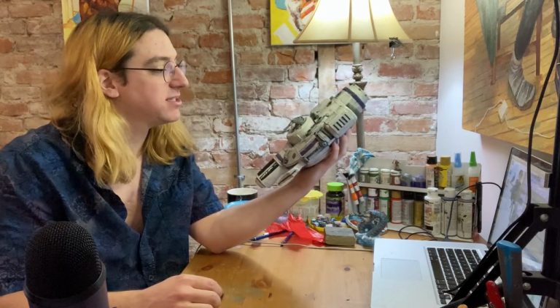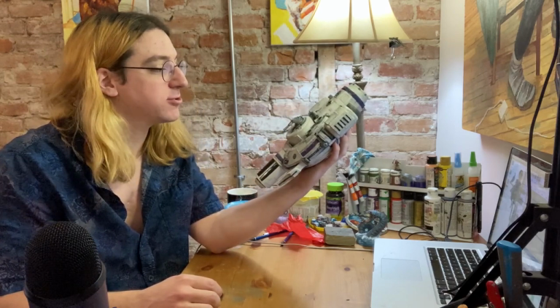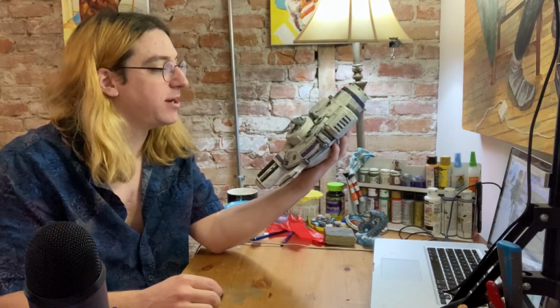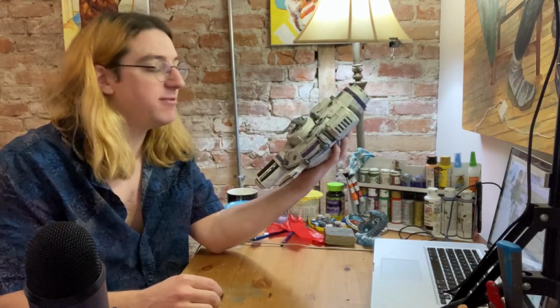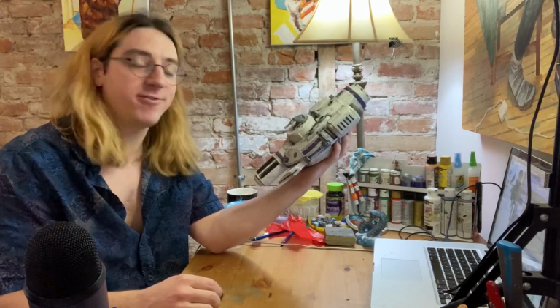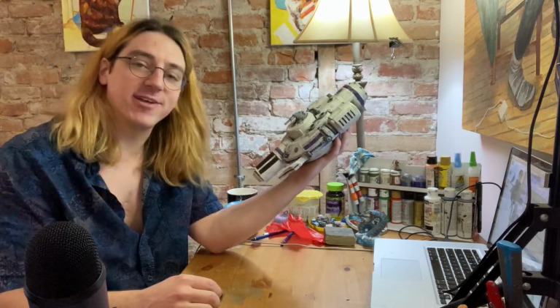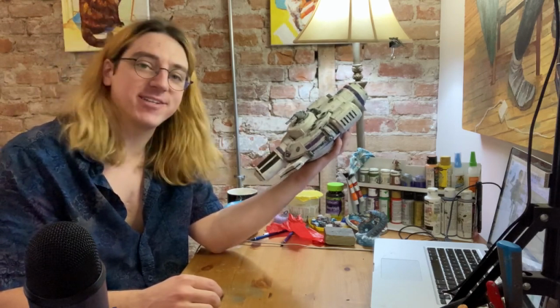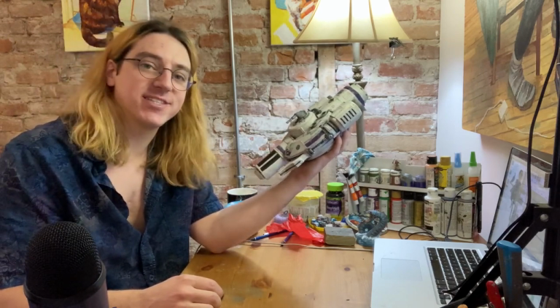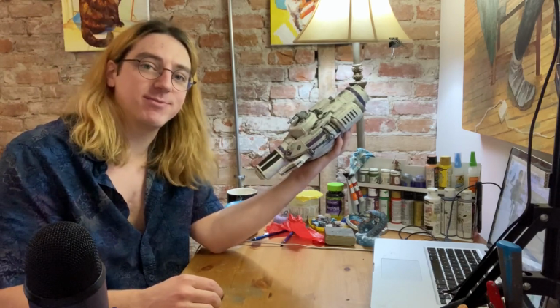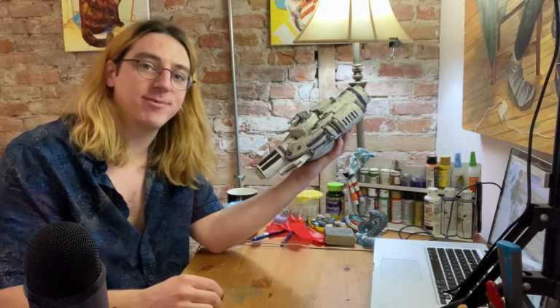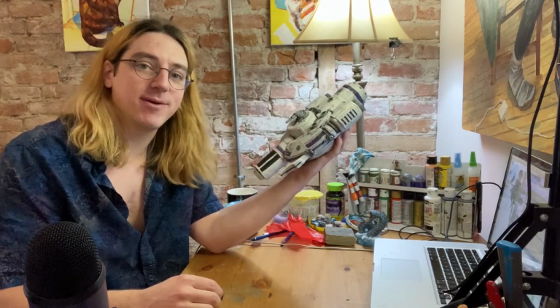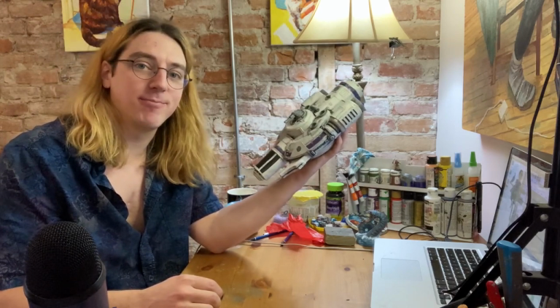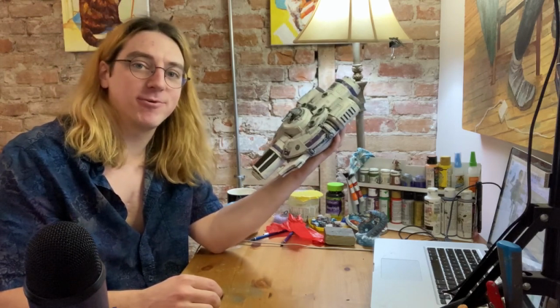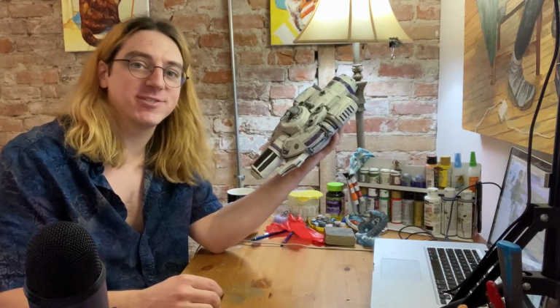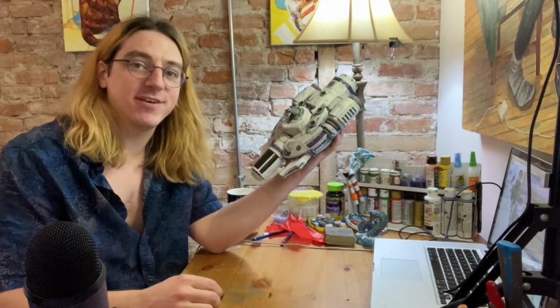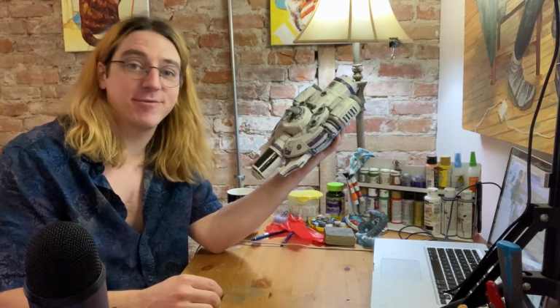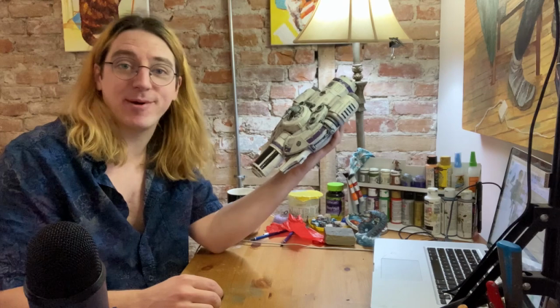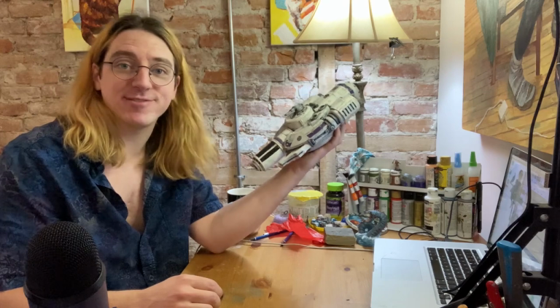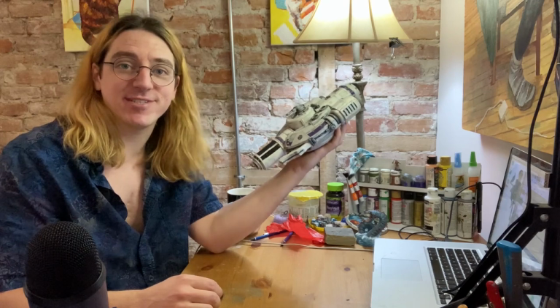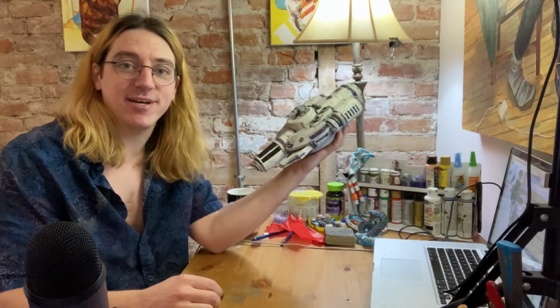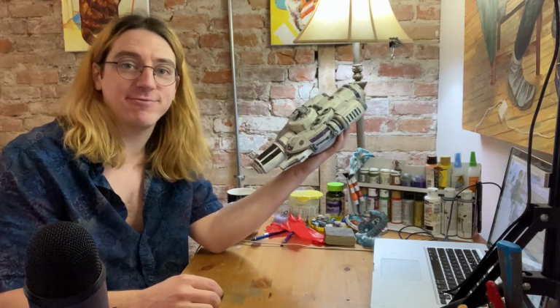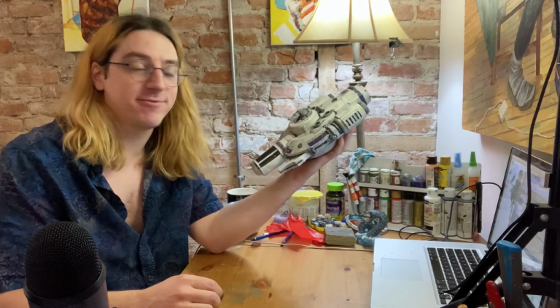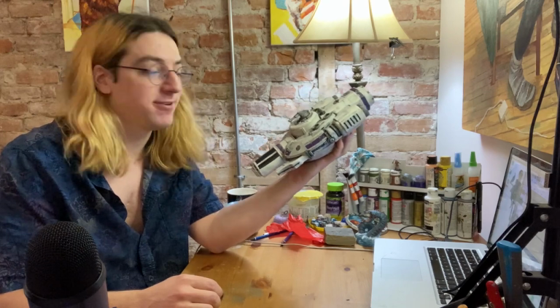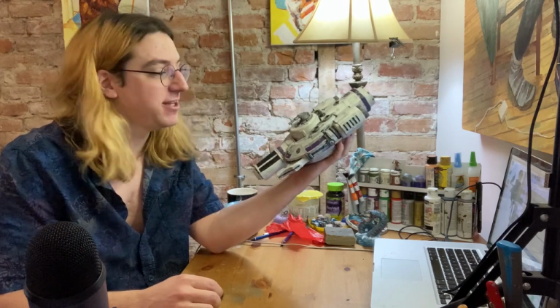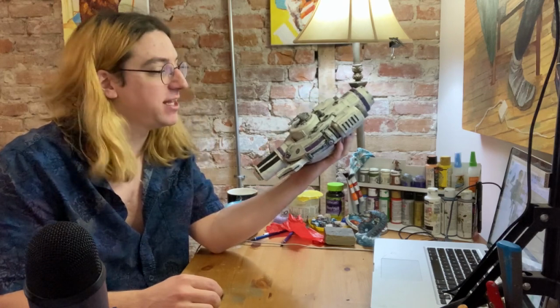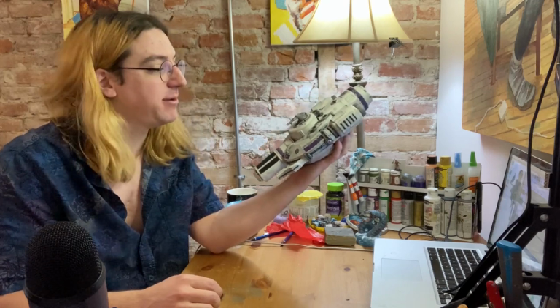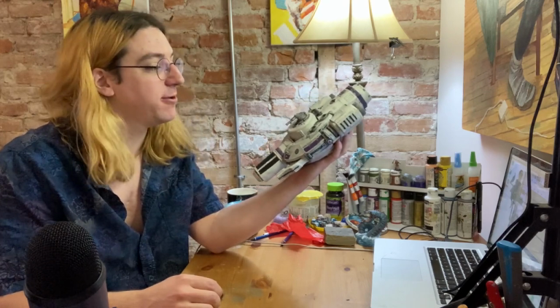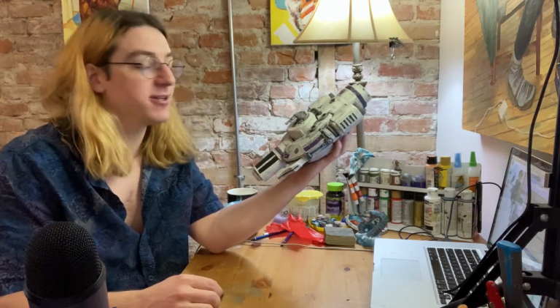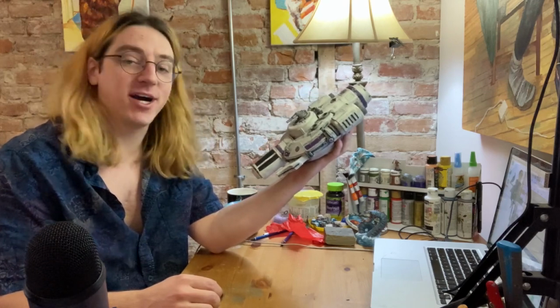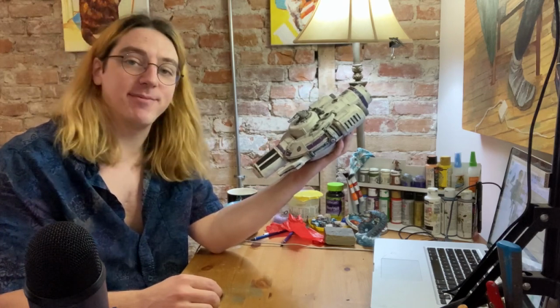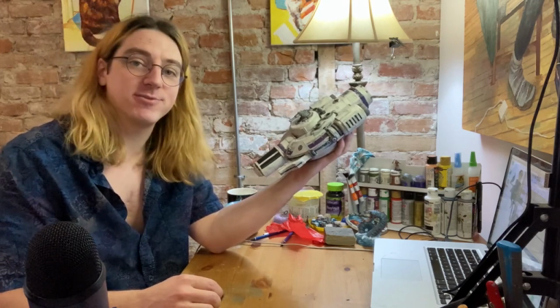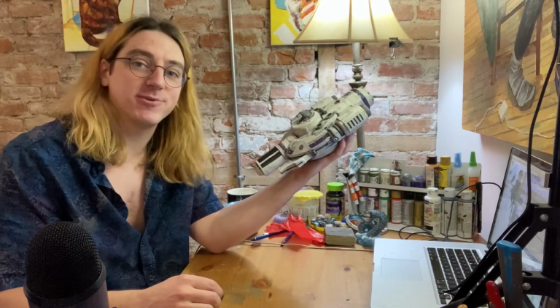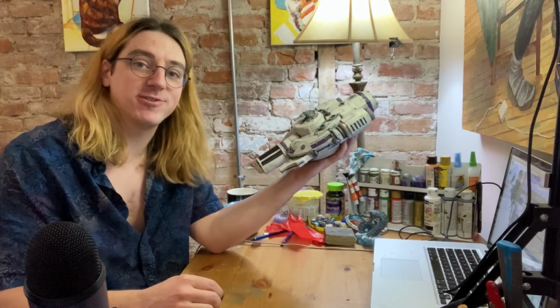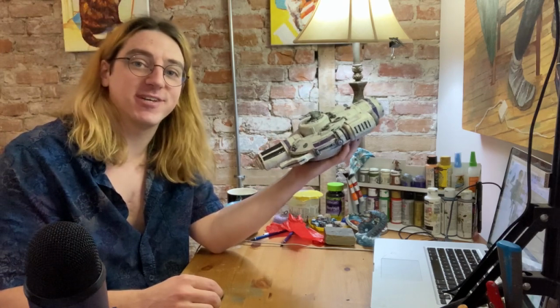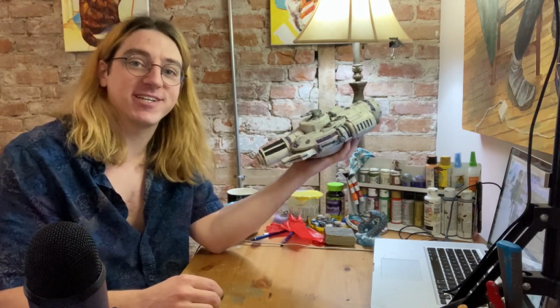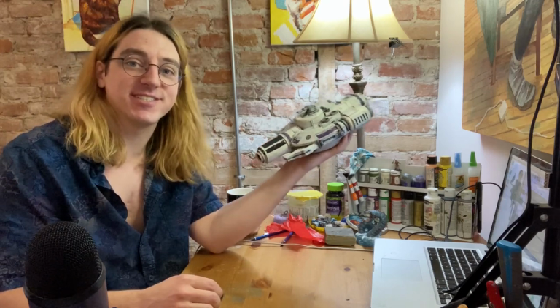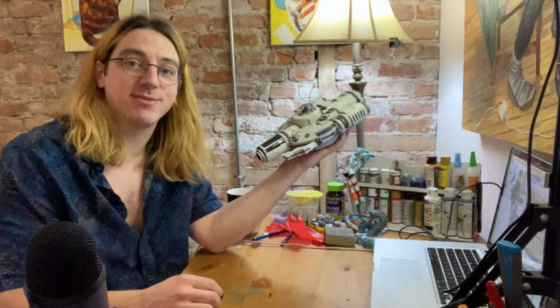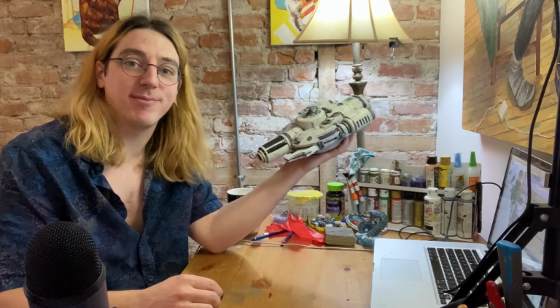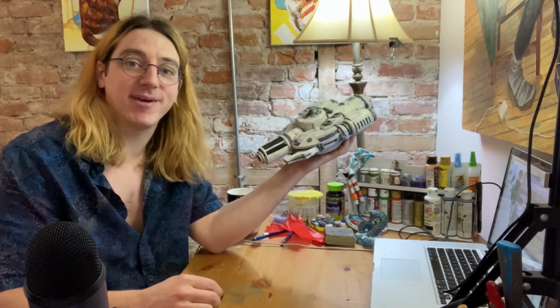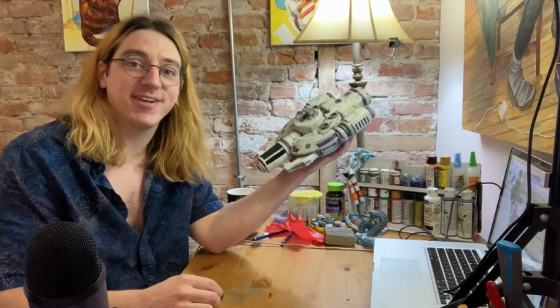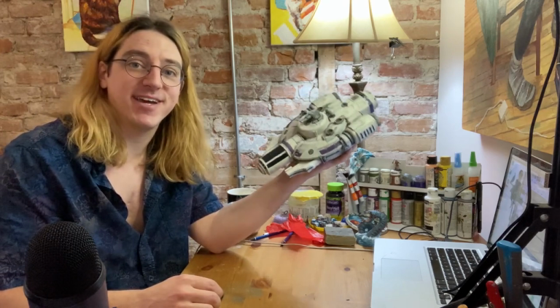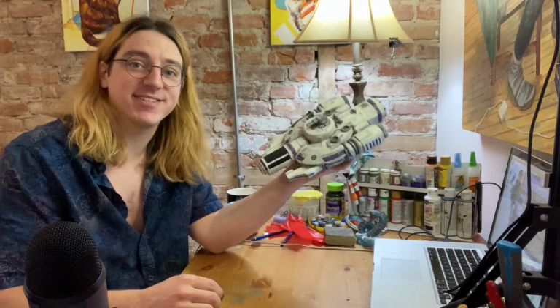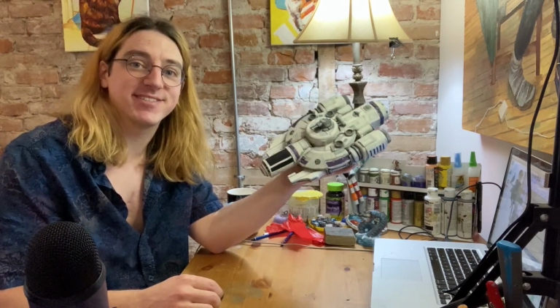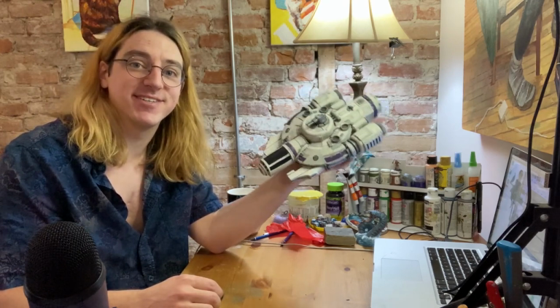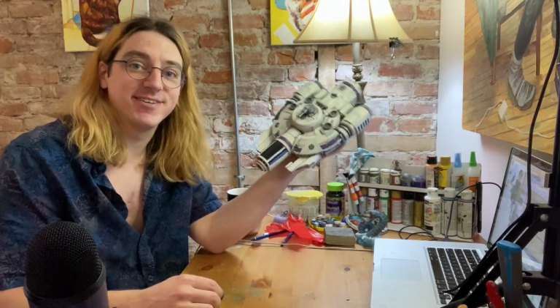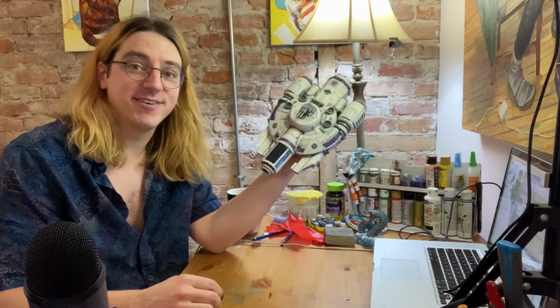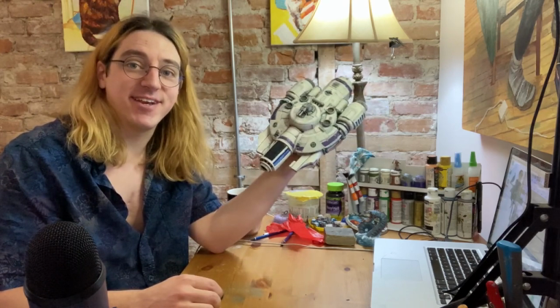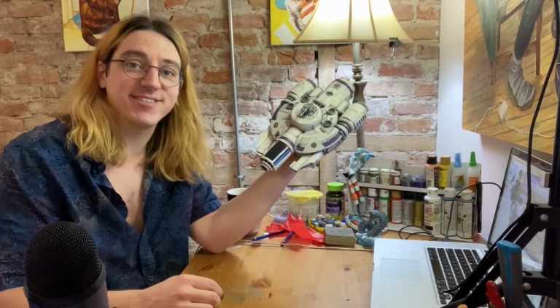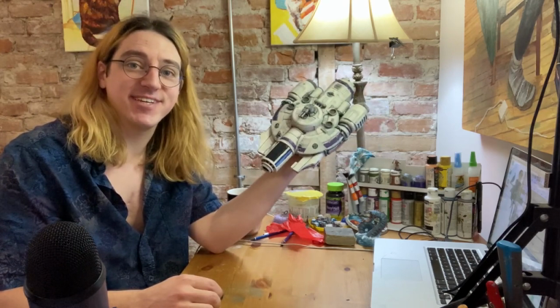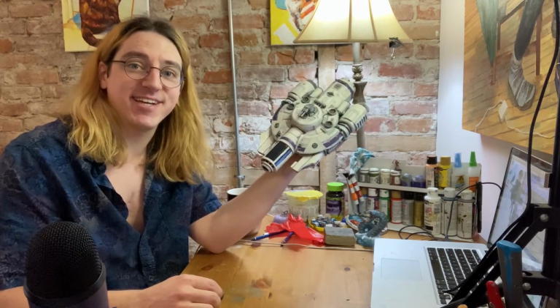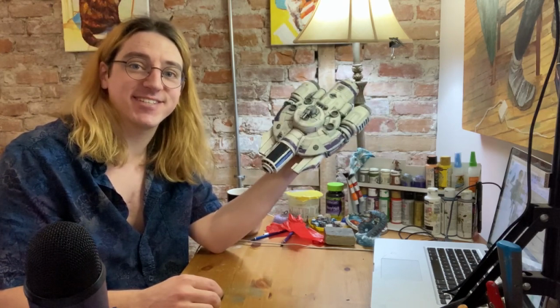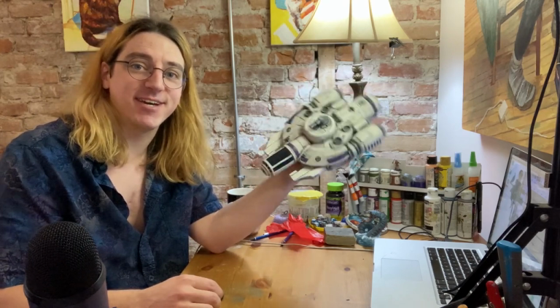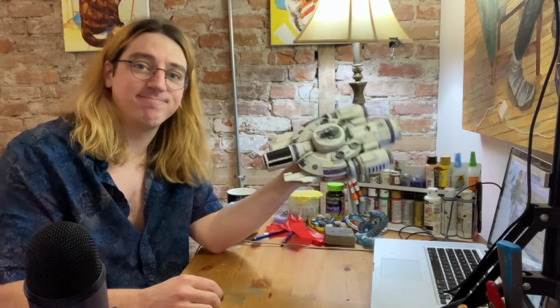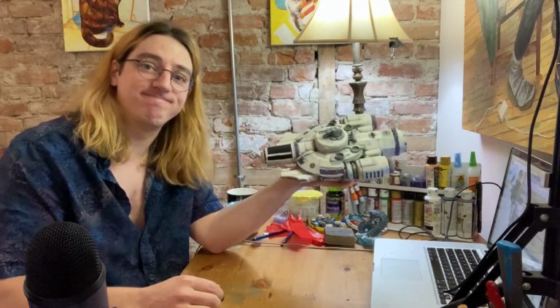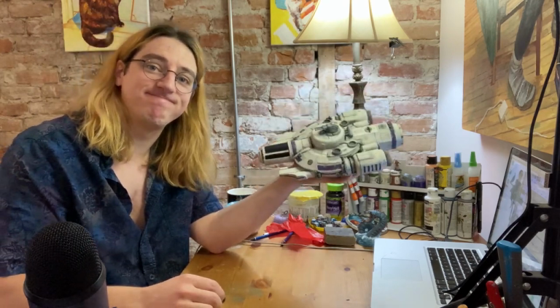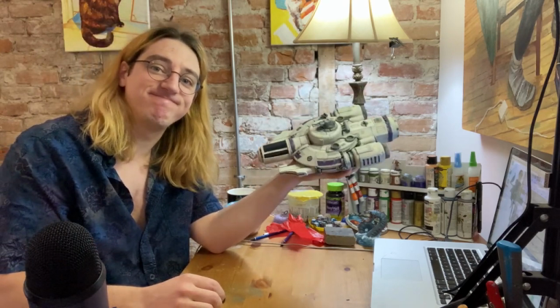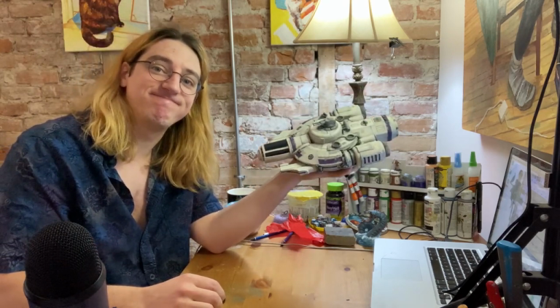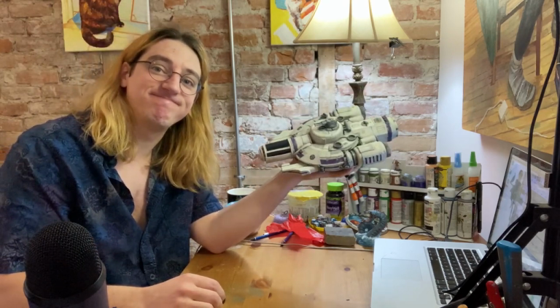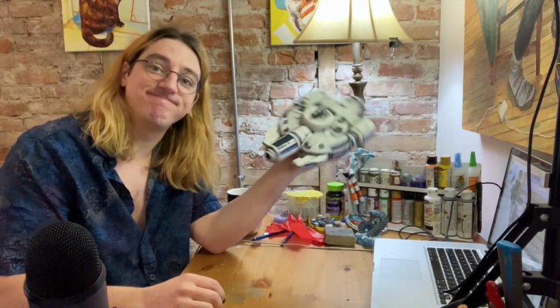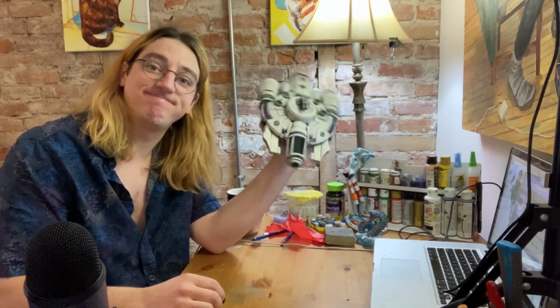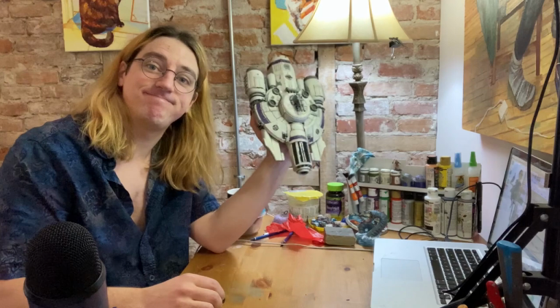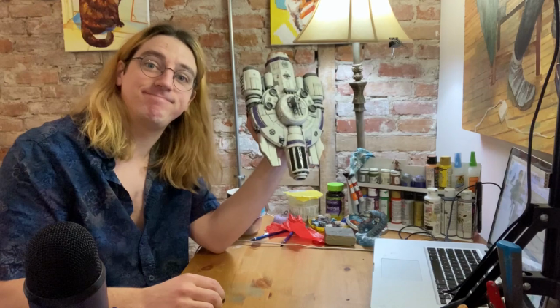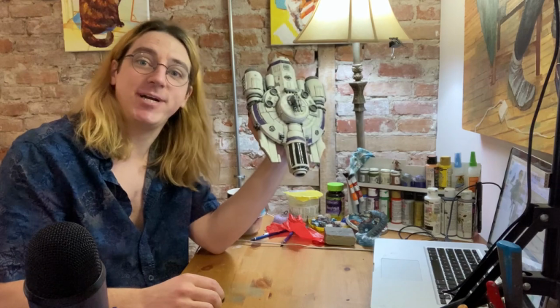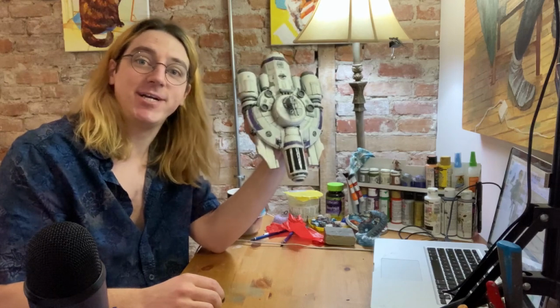Subscribe if you'd like to see me make more stuff about stuff. Let me know in the comments what you'd like to see me make next. And I'll see you next time. Bye!